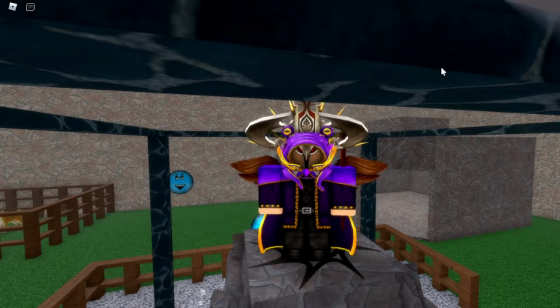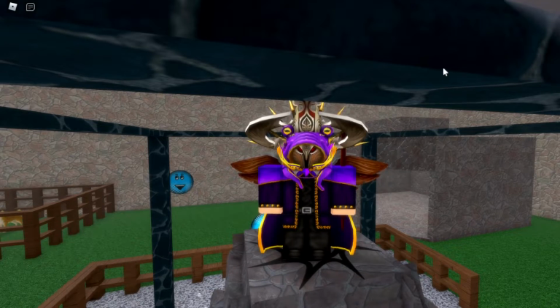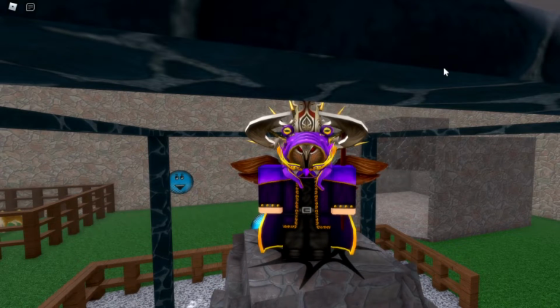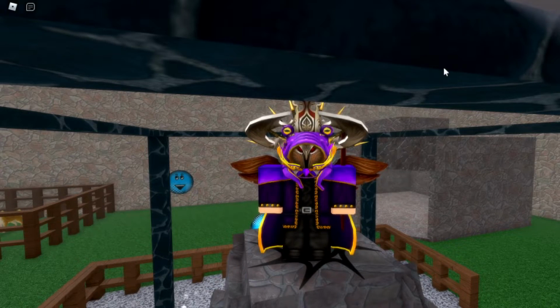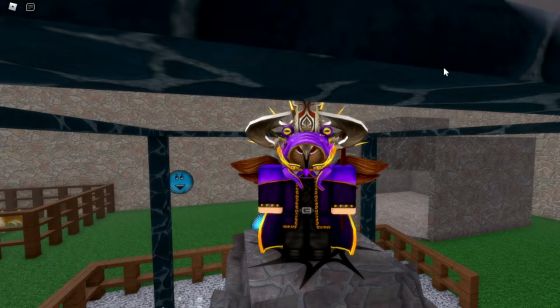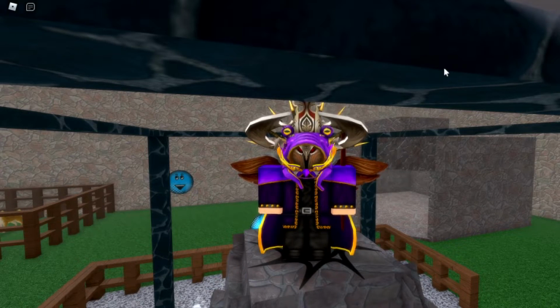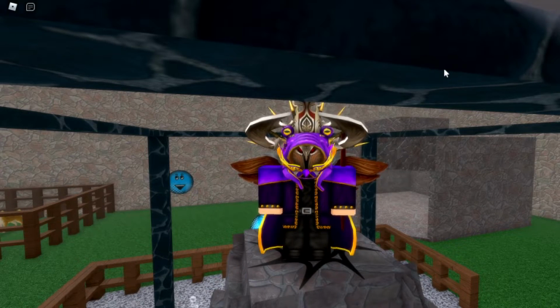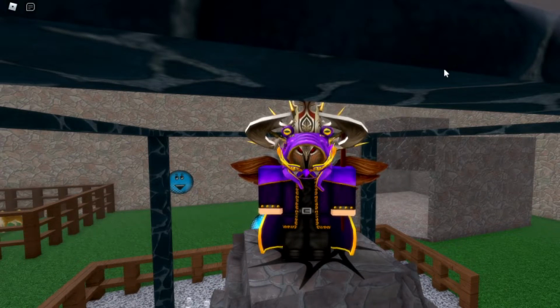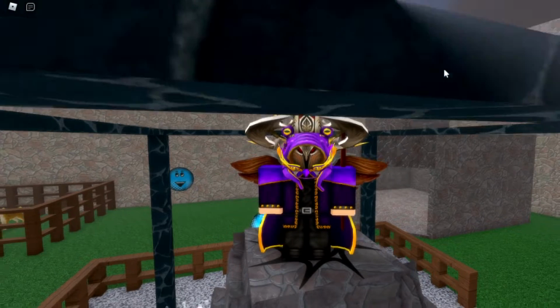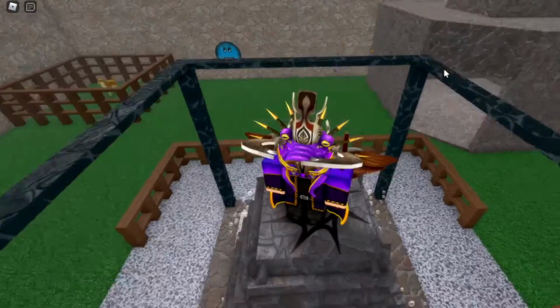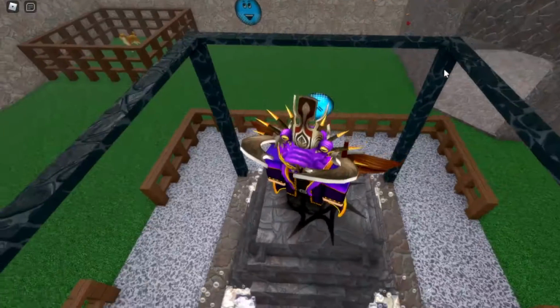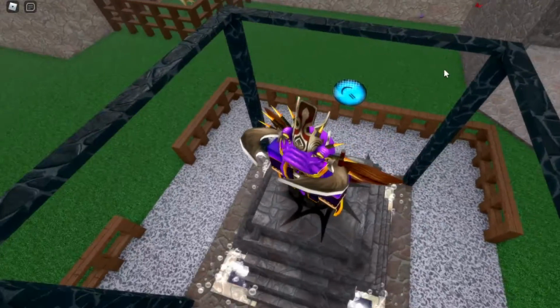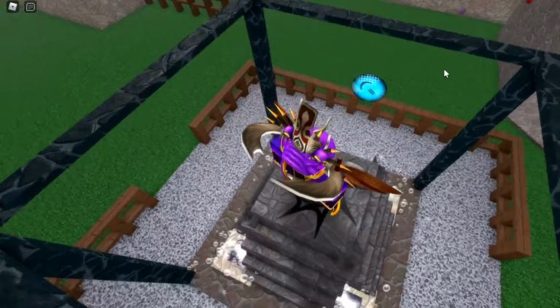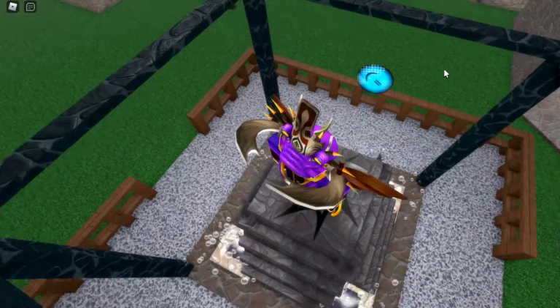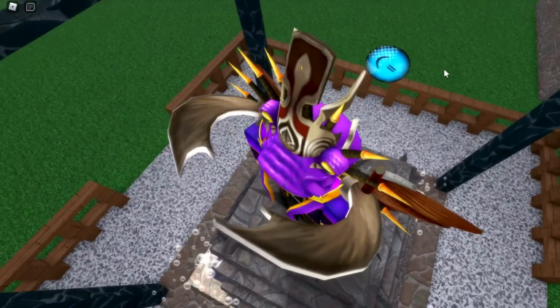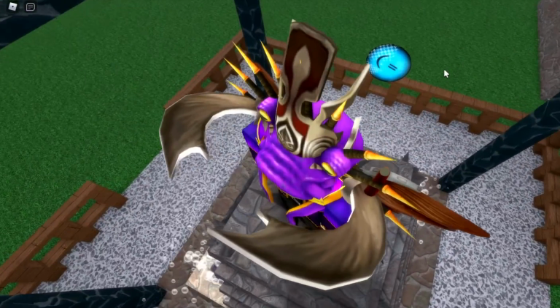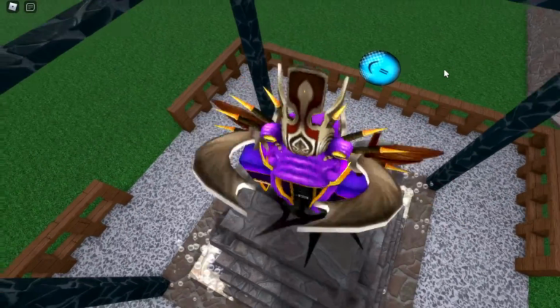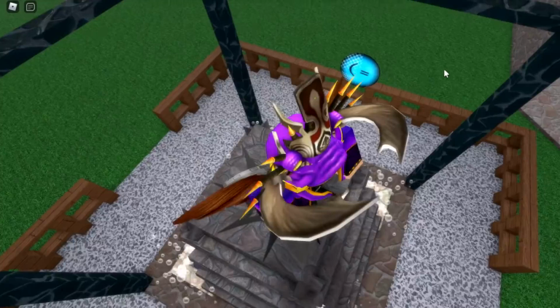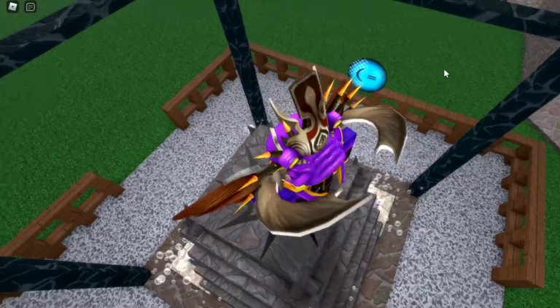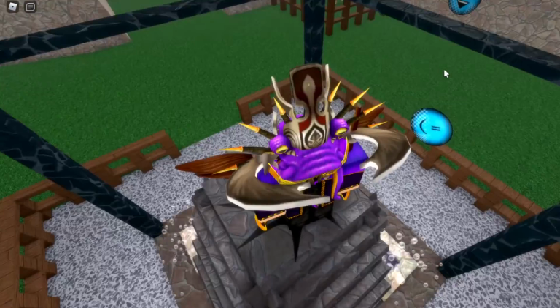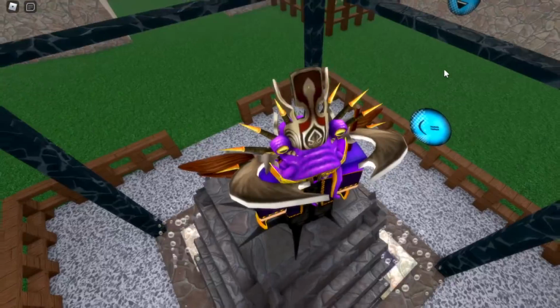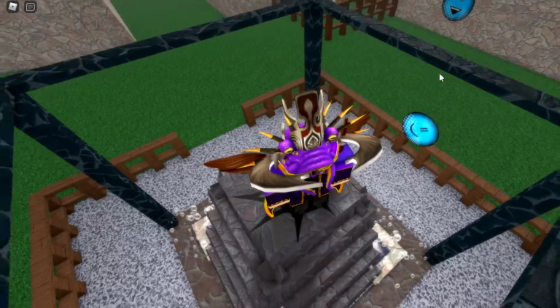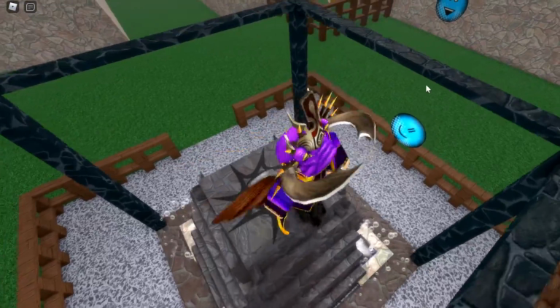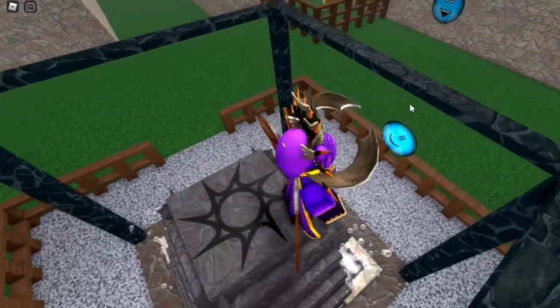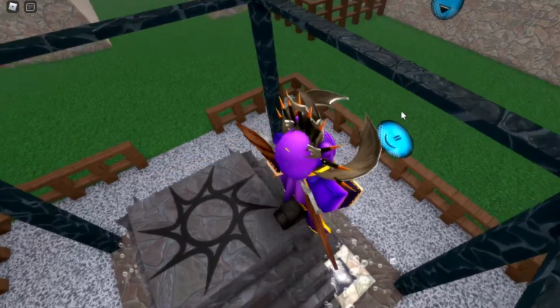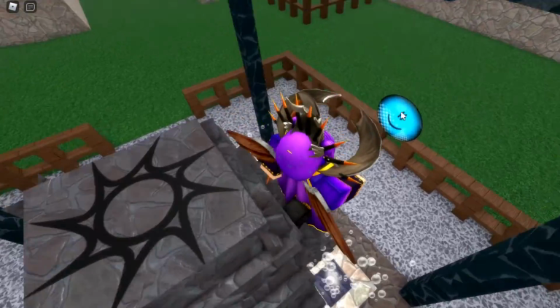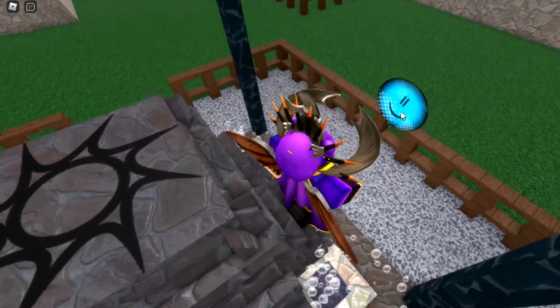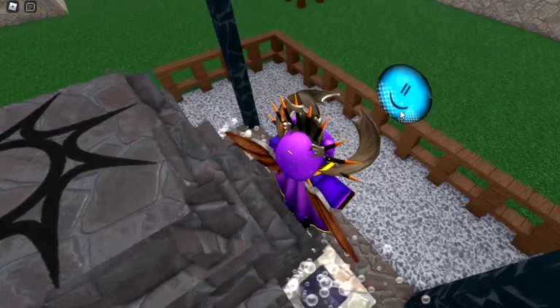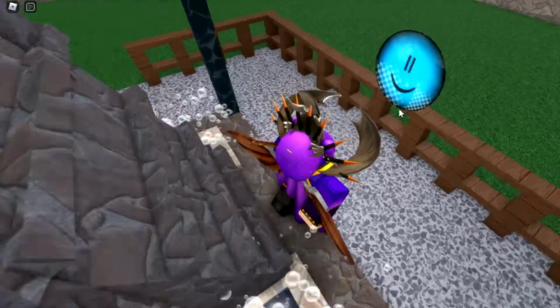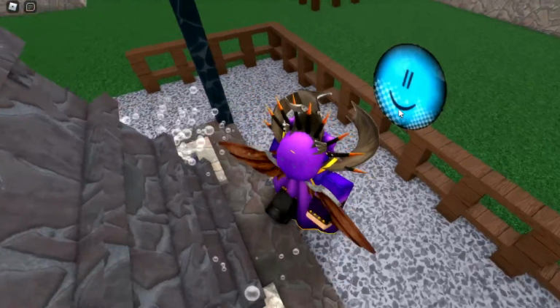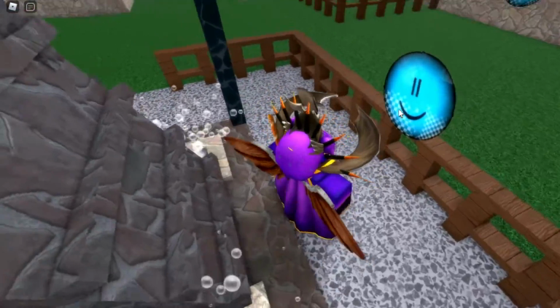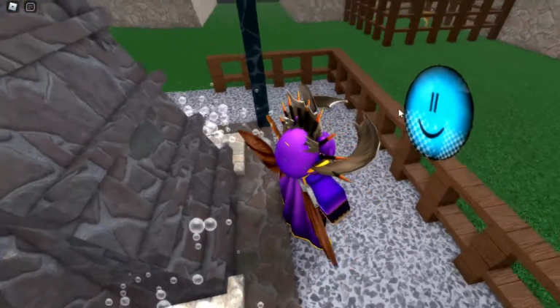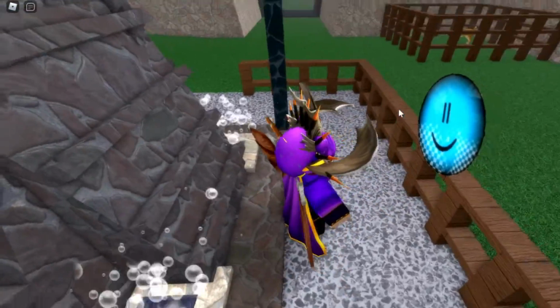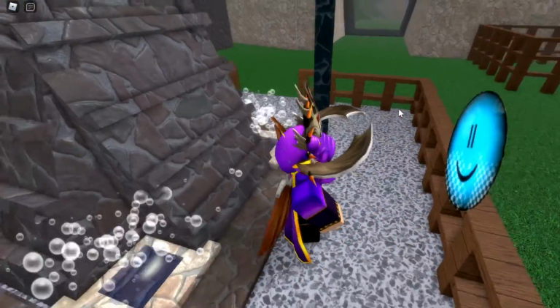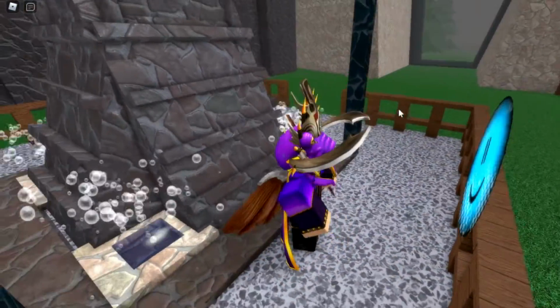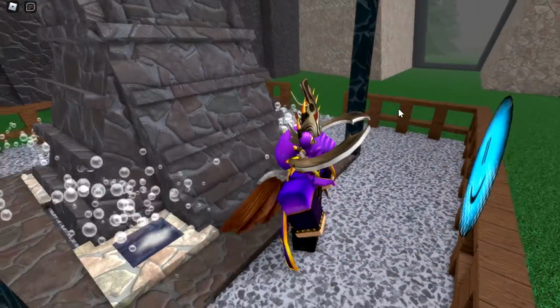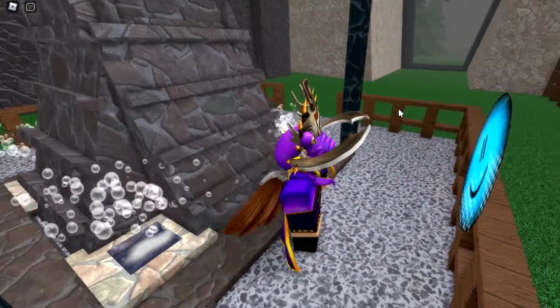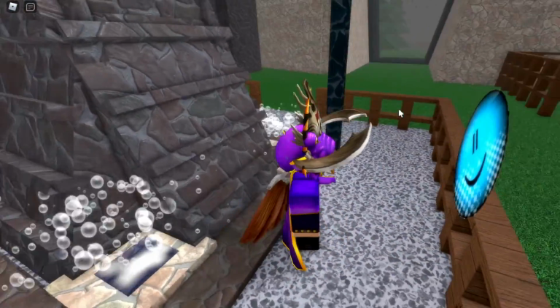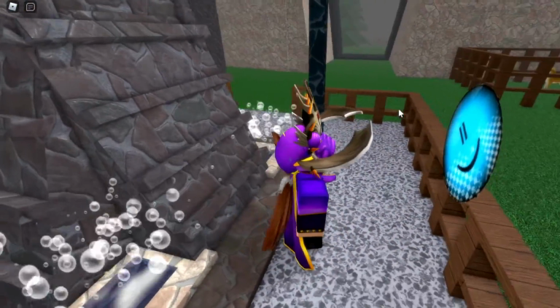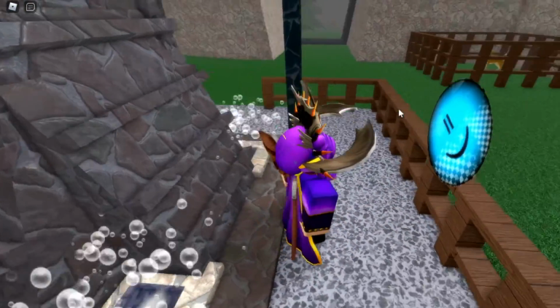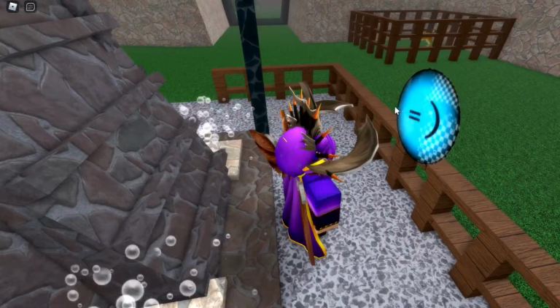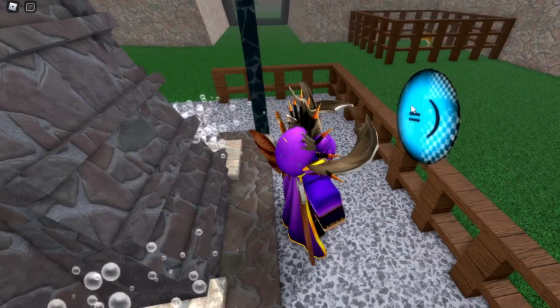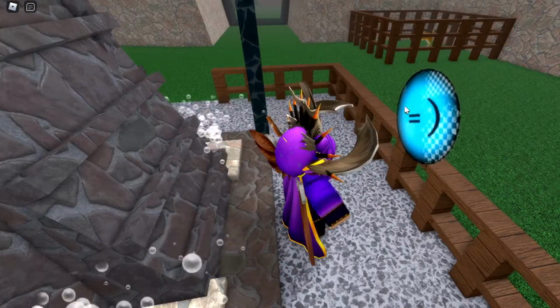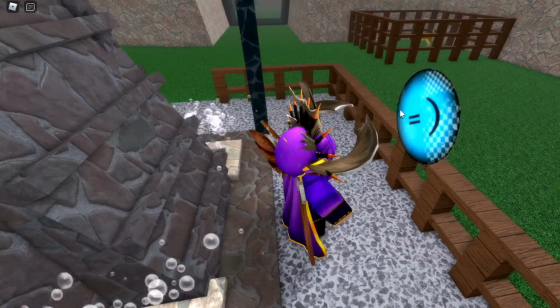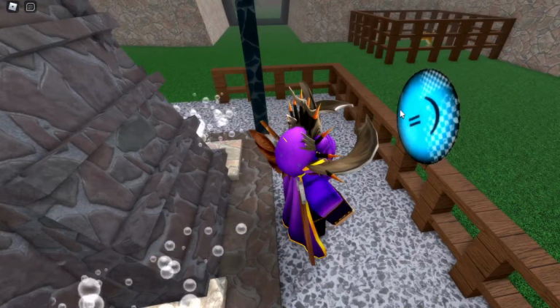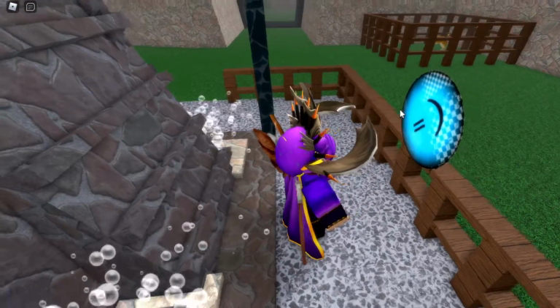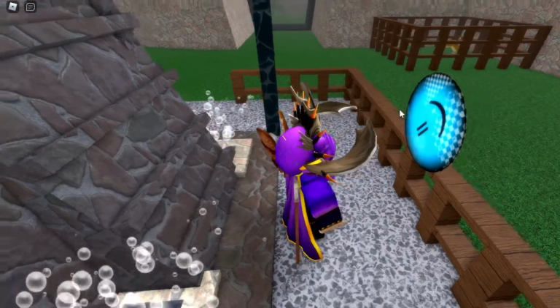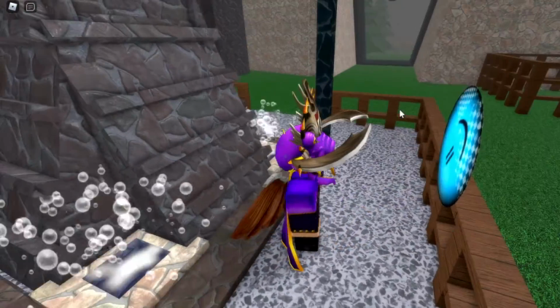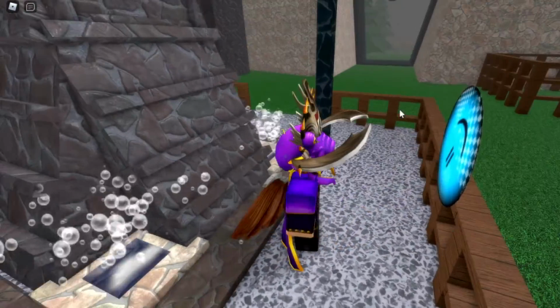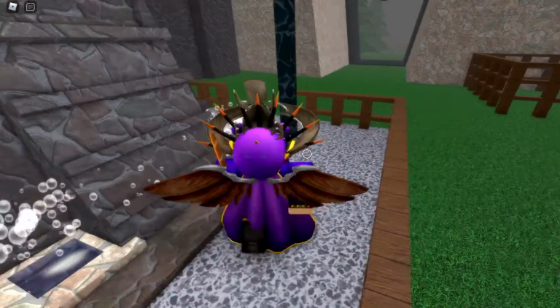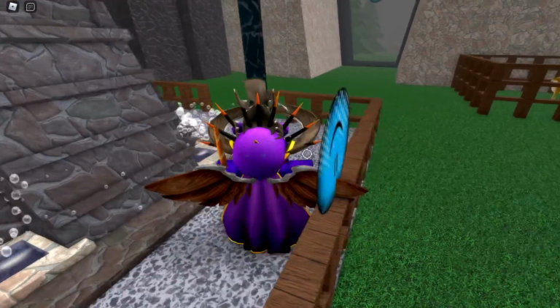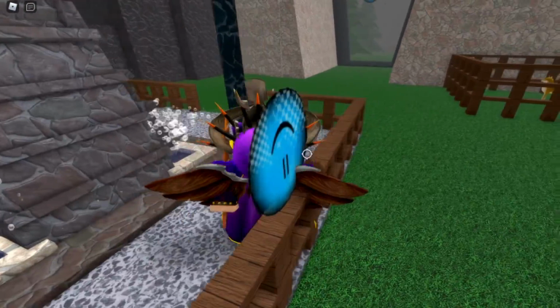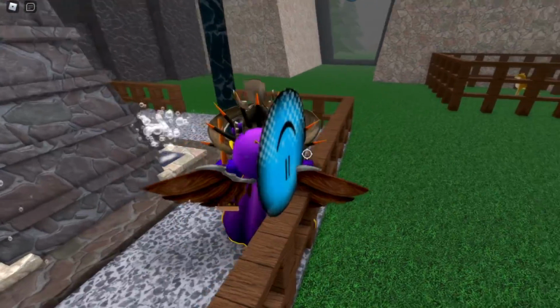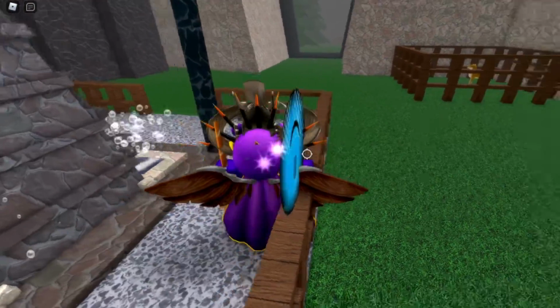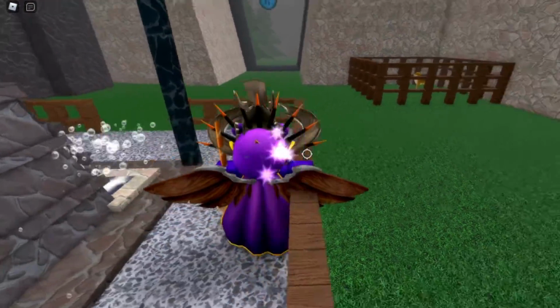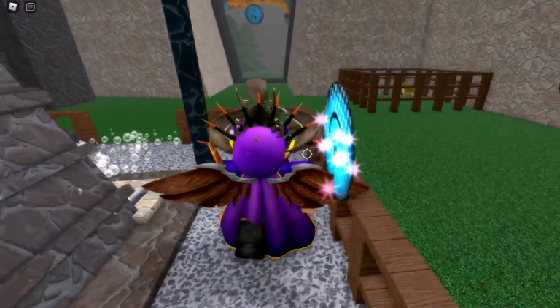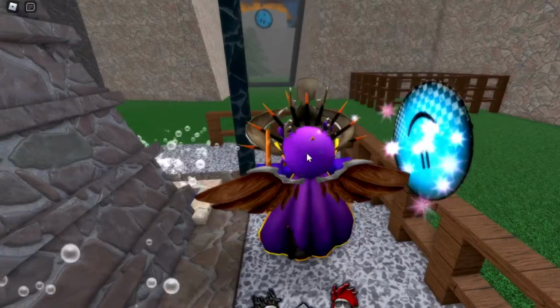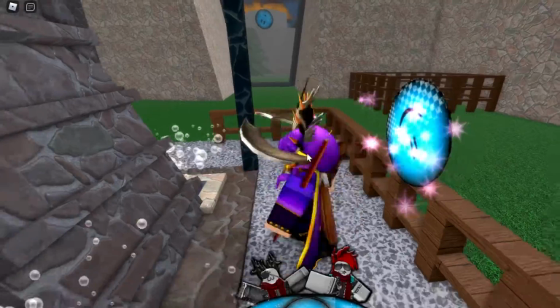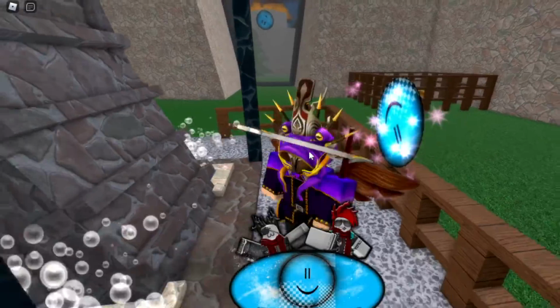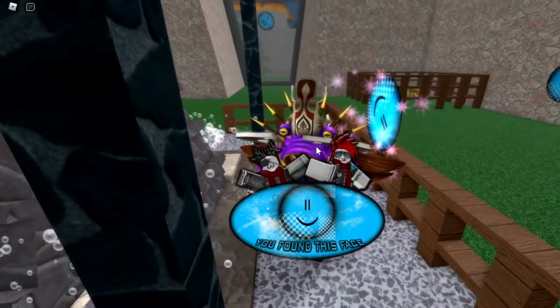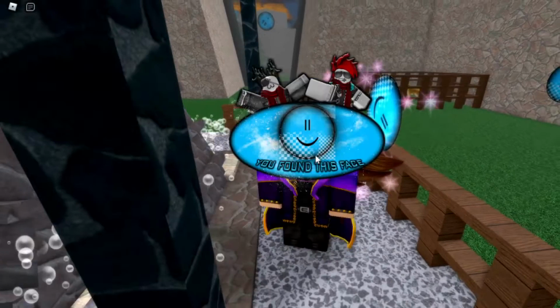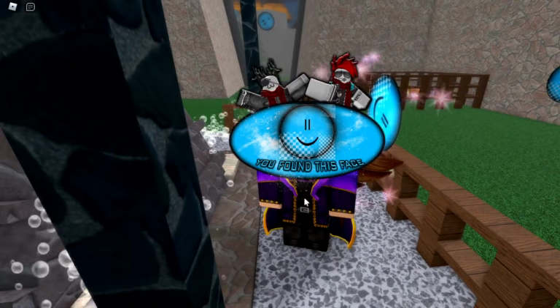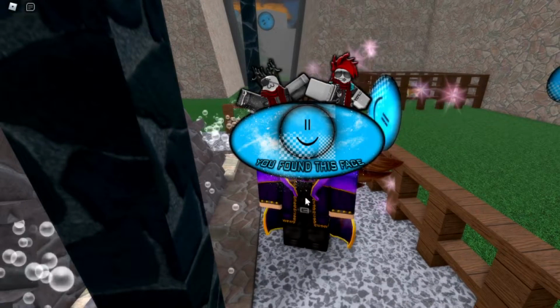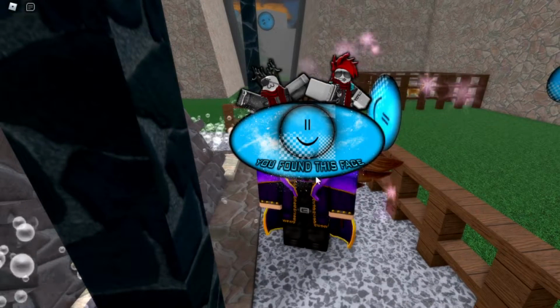In order to get the happy face, from the spawn point over here, it is just on the fence right over here next to the spawn. Once you find it right over here, you can go ahead and touch it, and you should get the happy face.